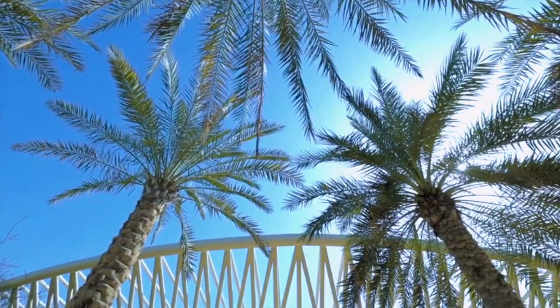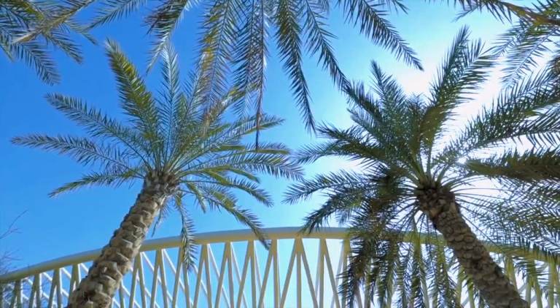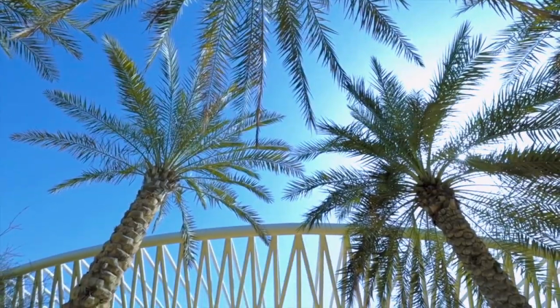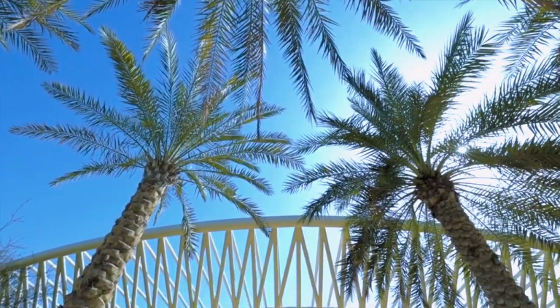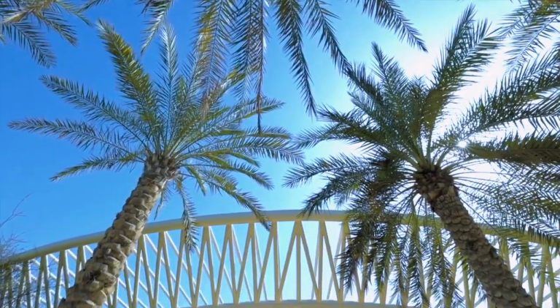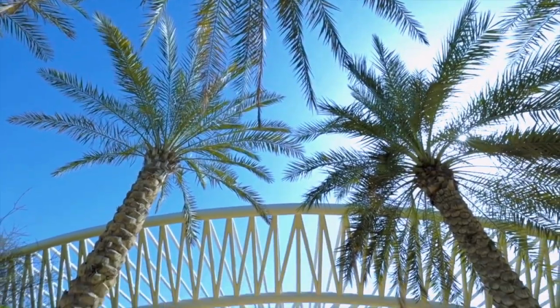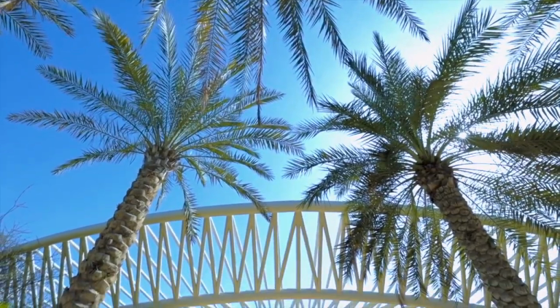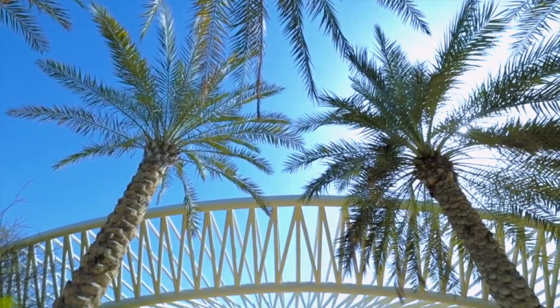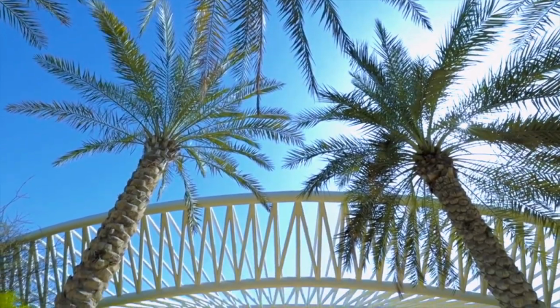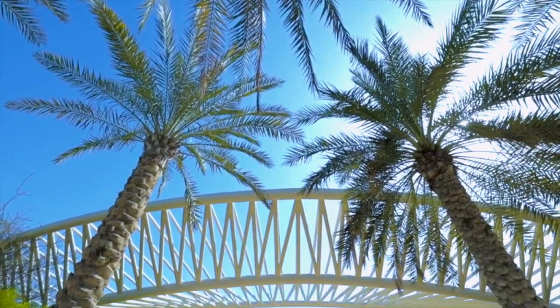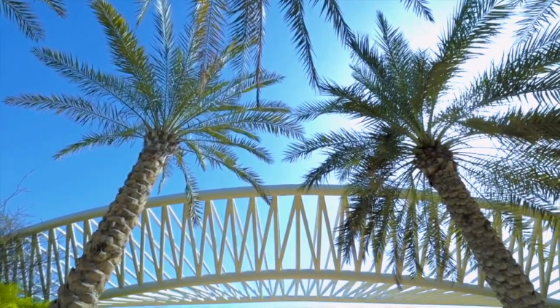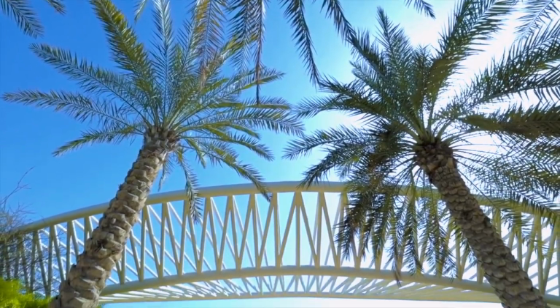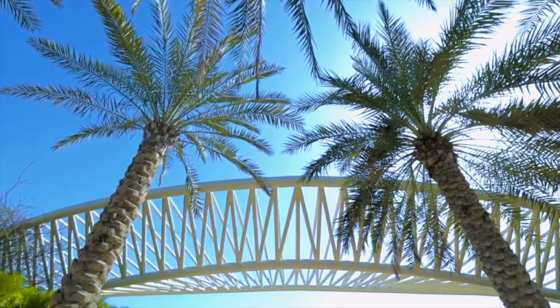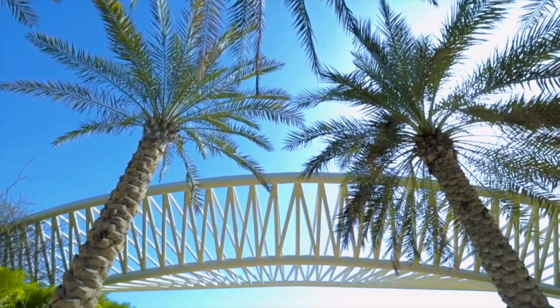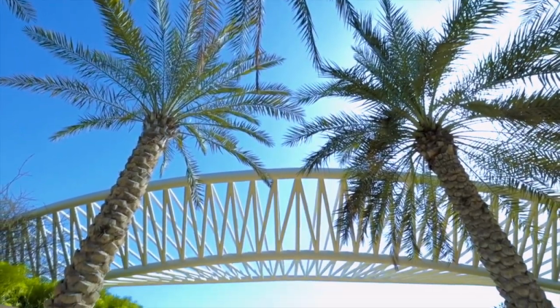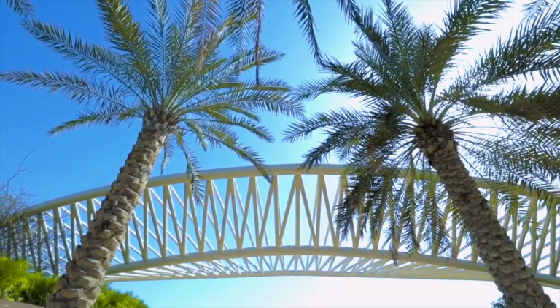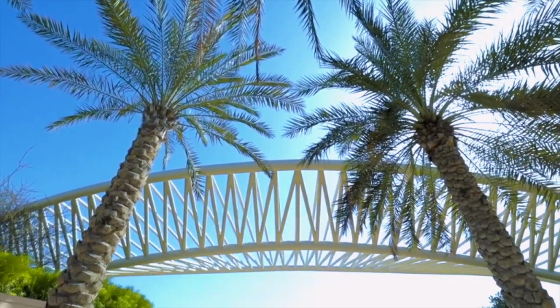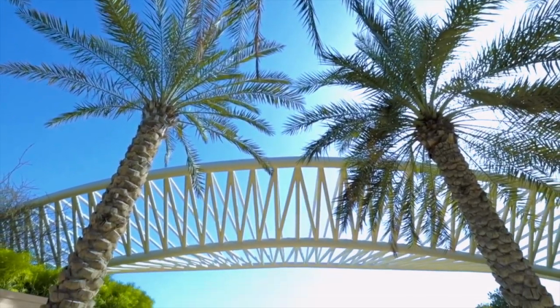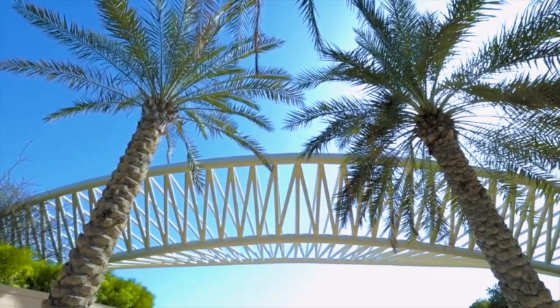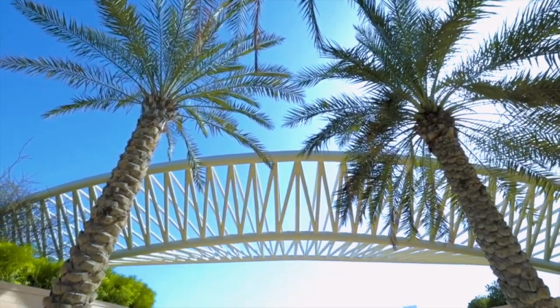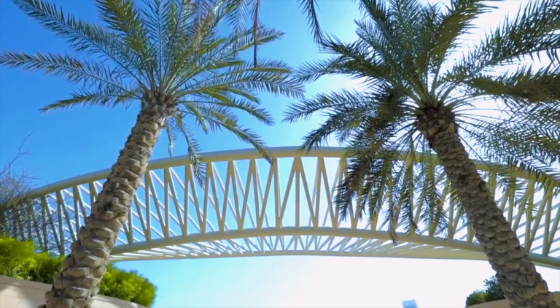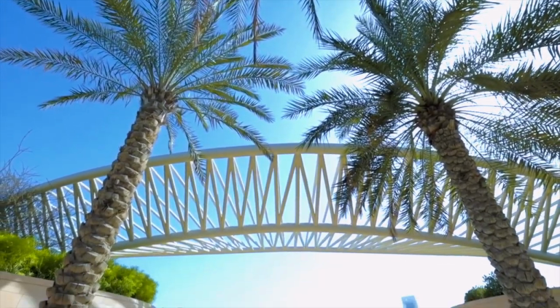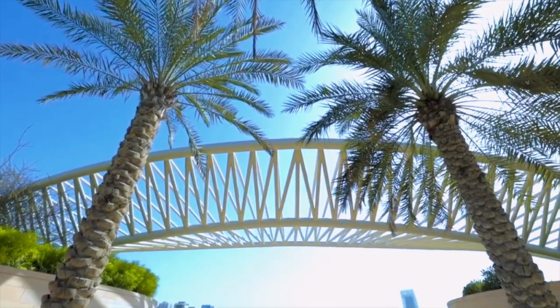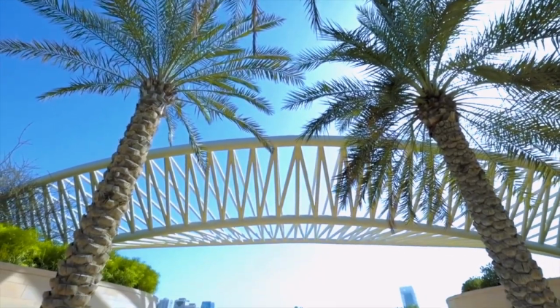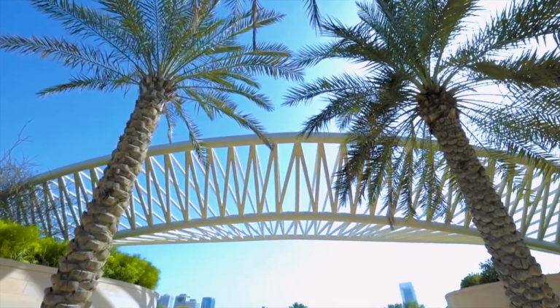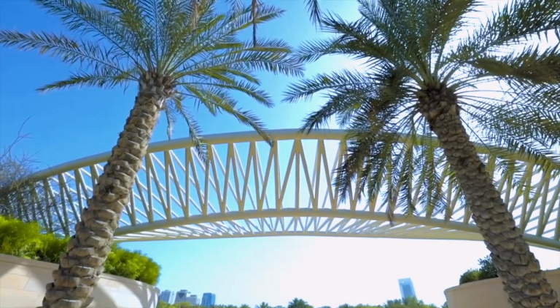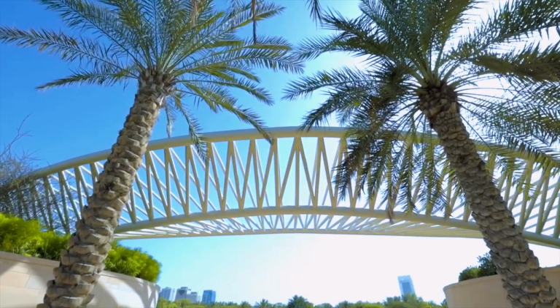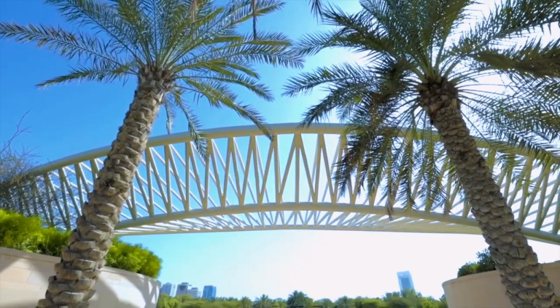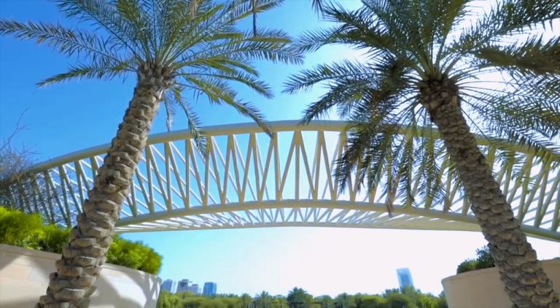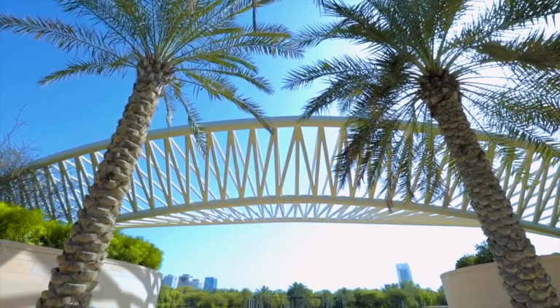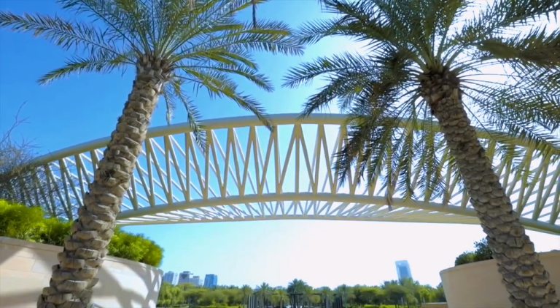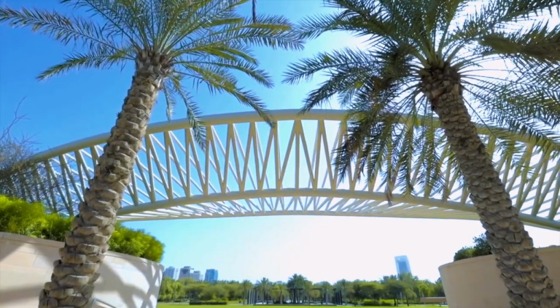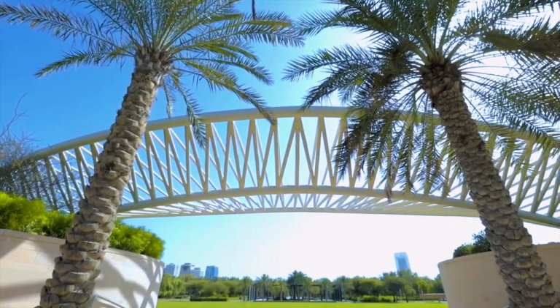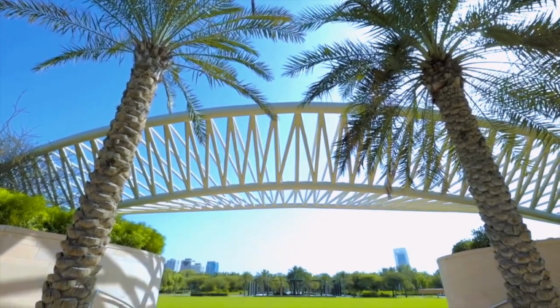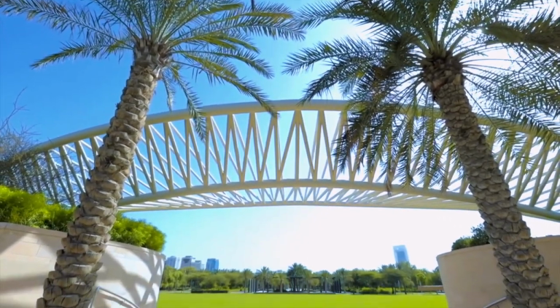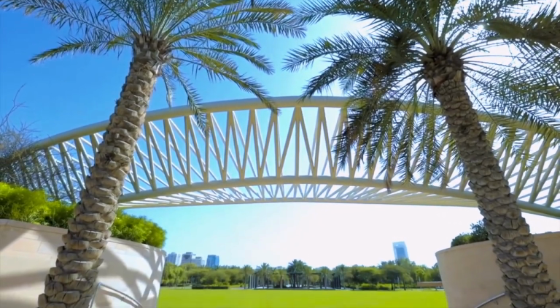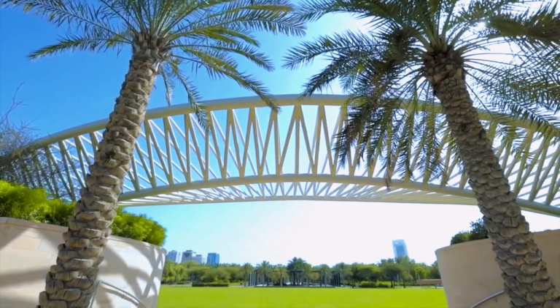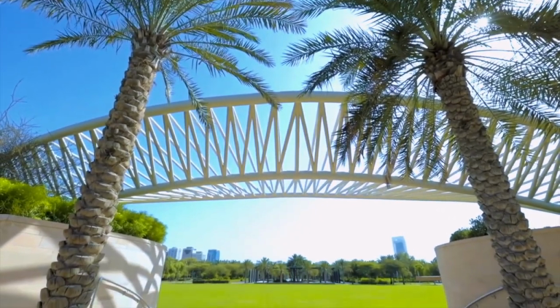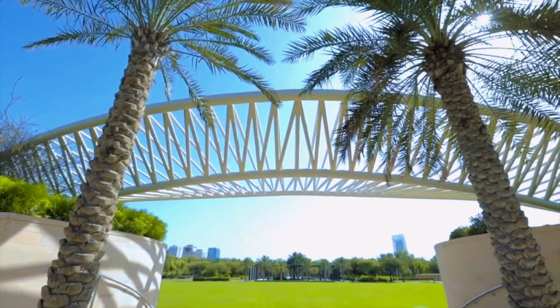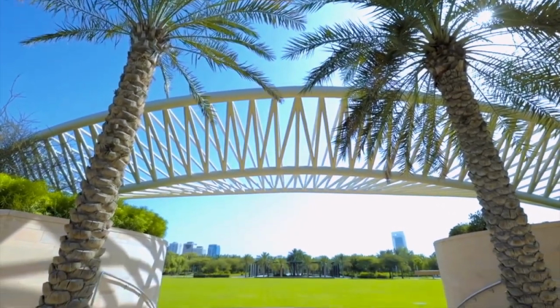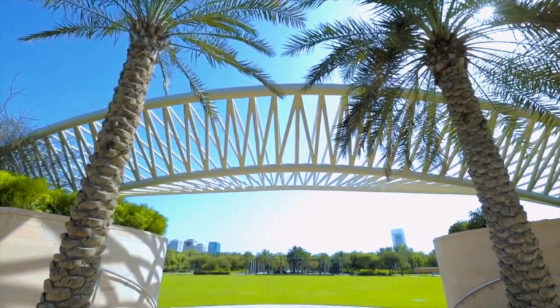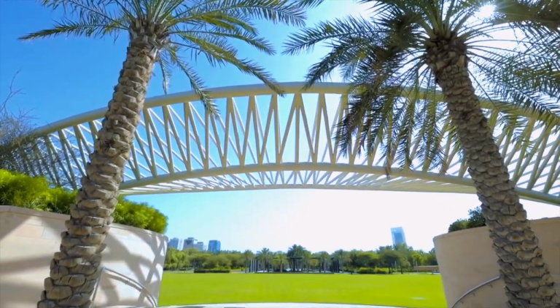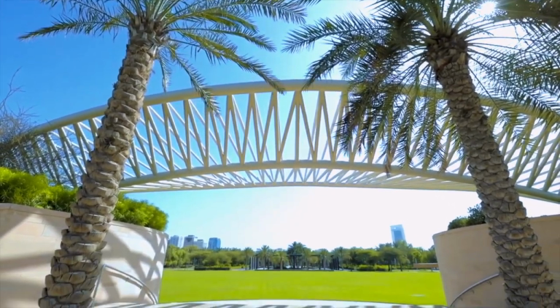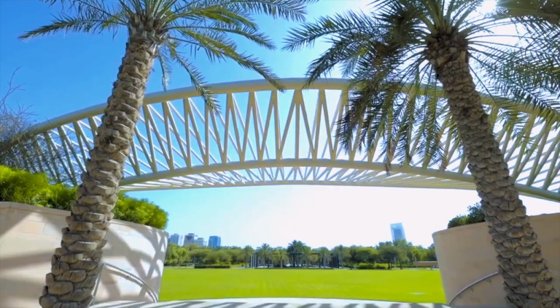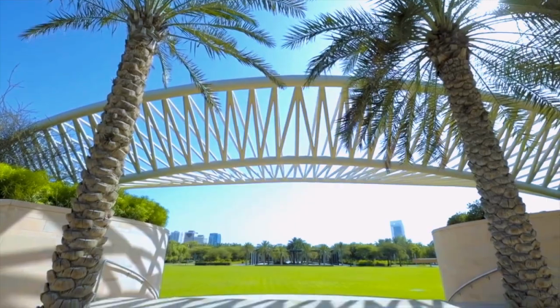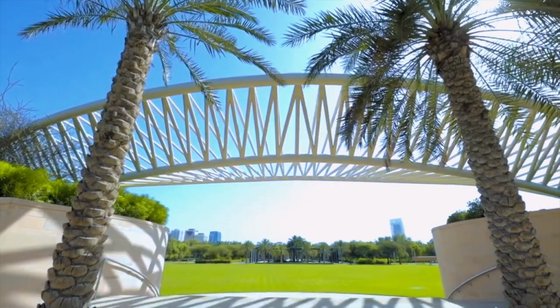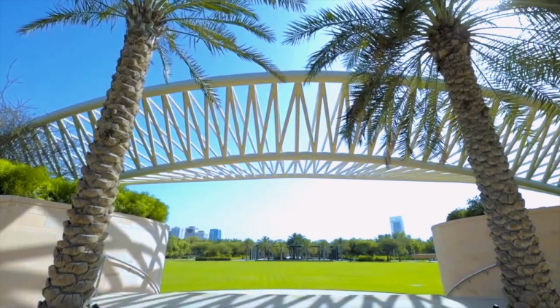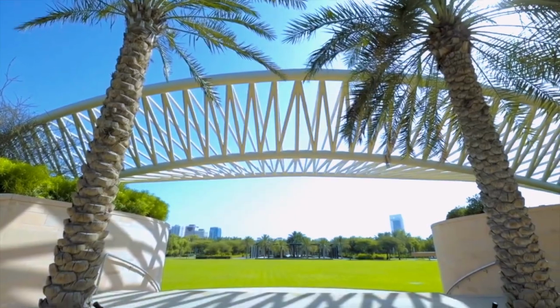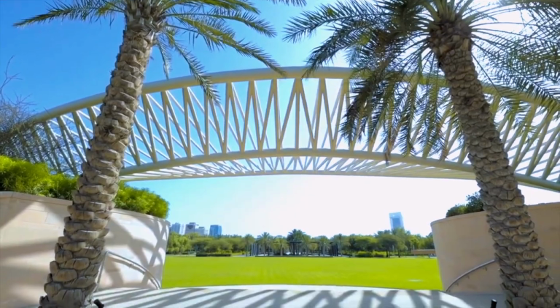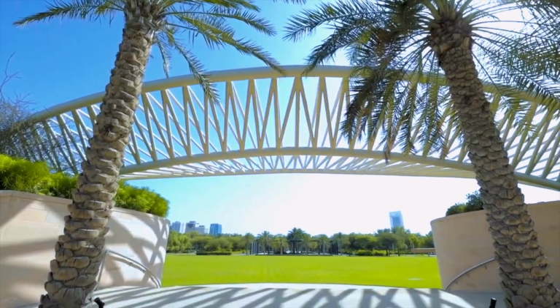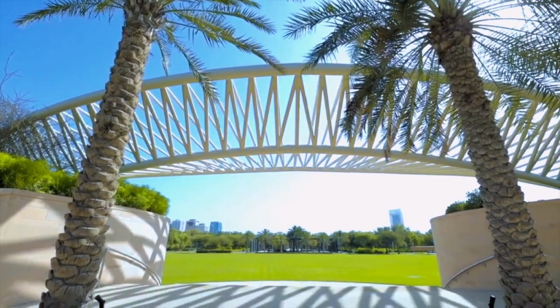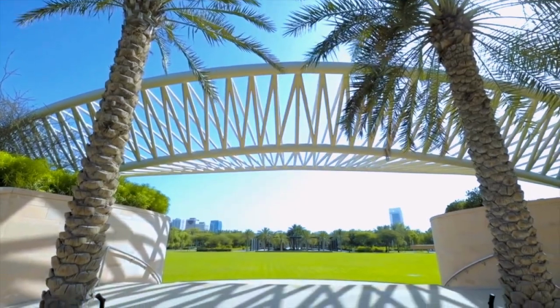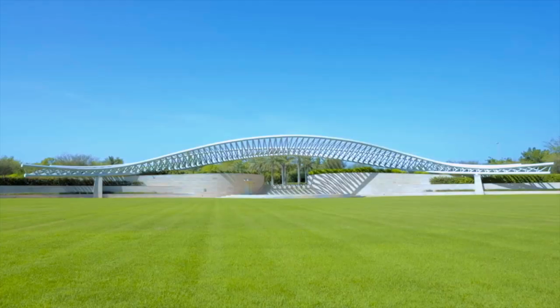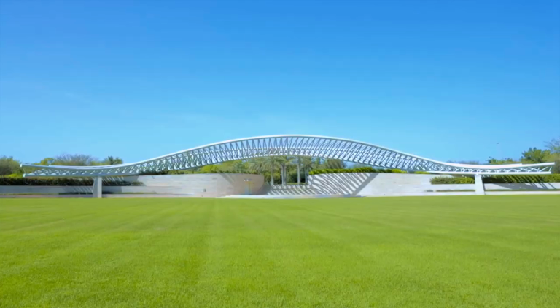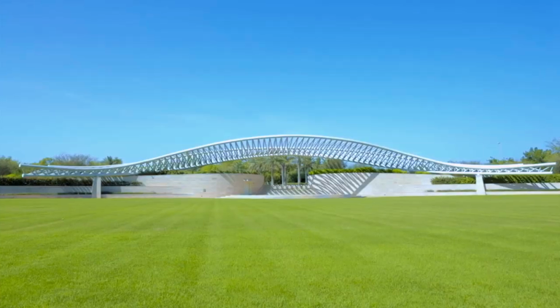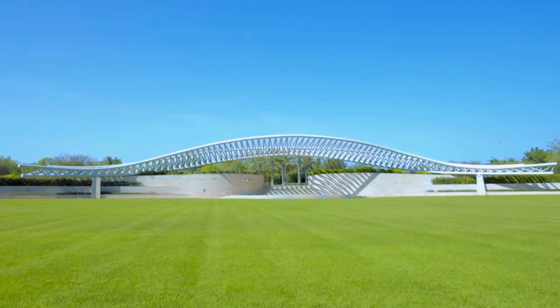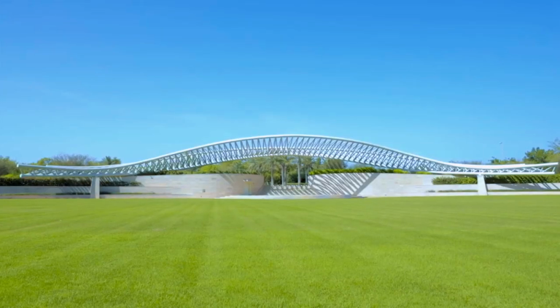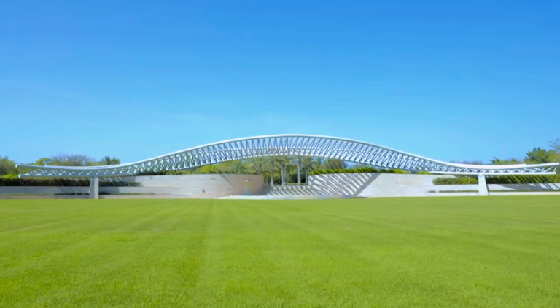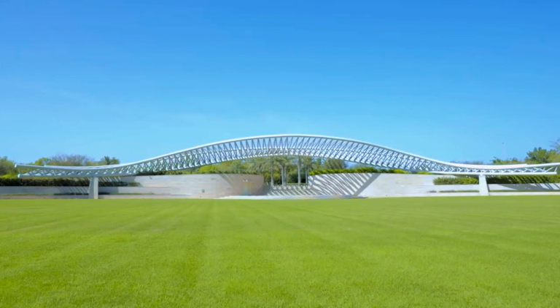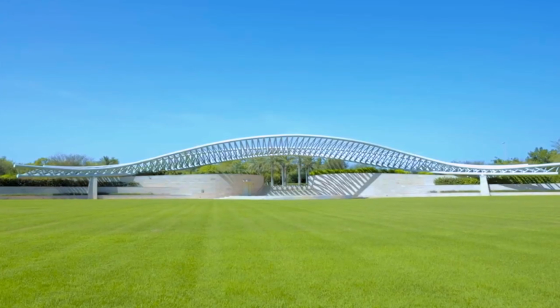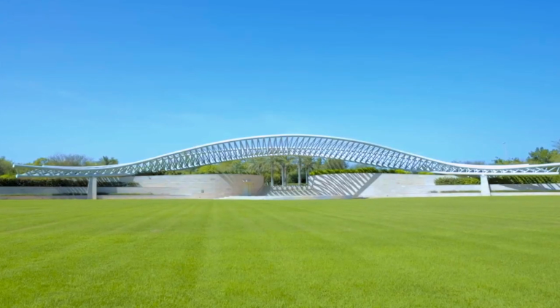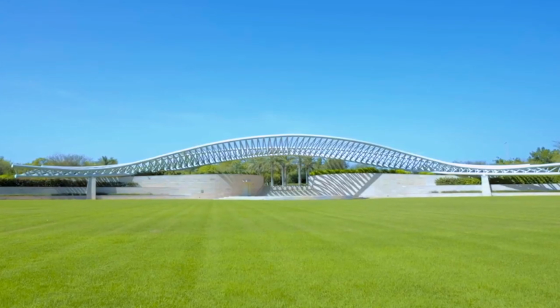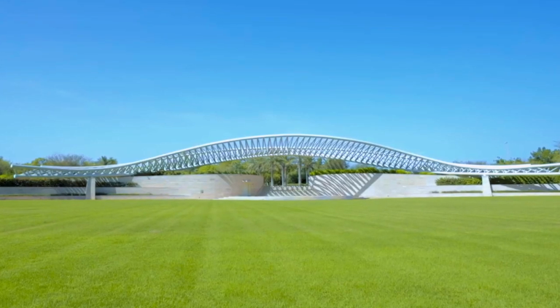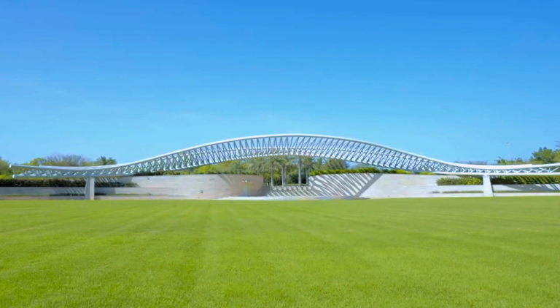This is the amphitheater. It's being used to host plays and traditional performances.